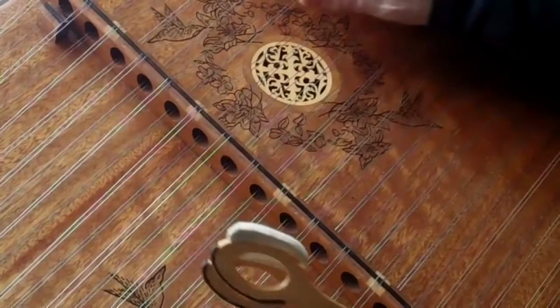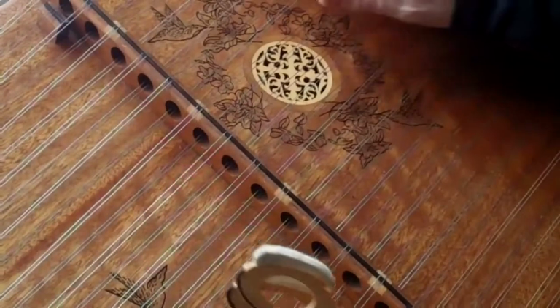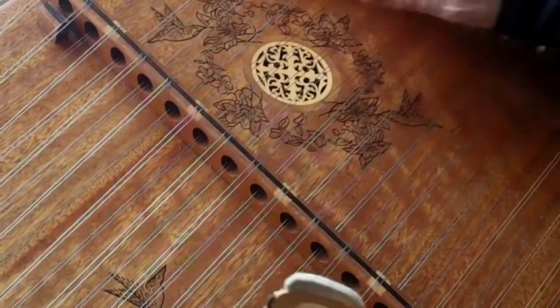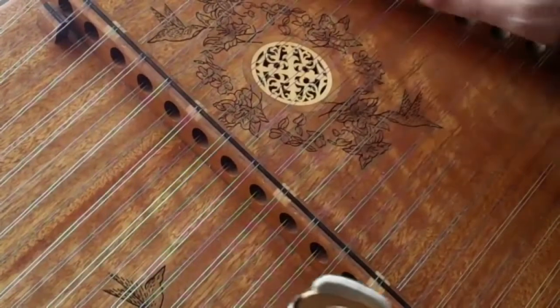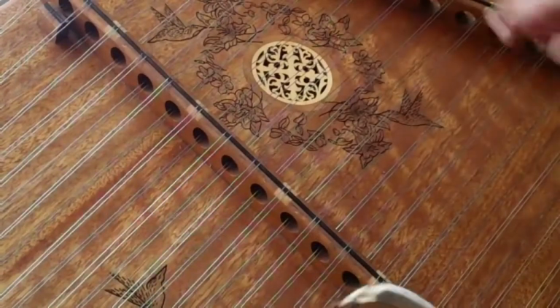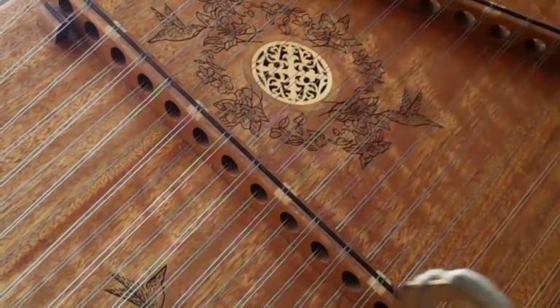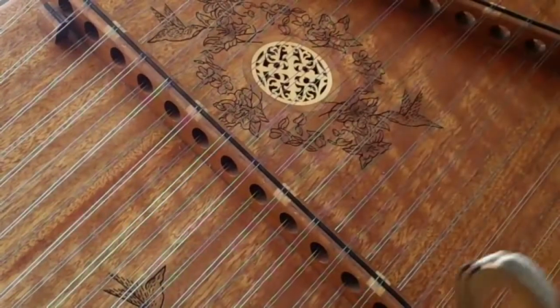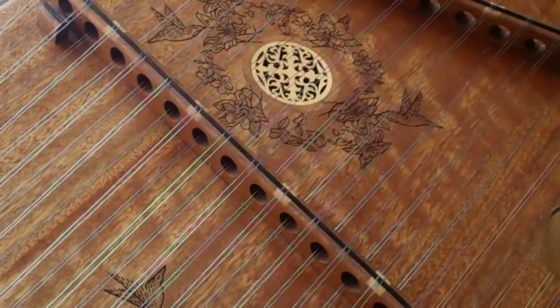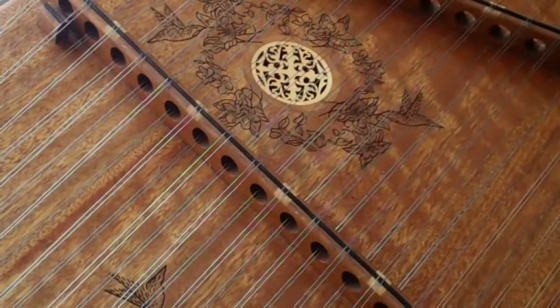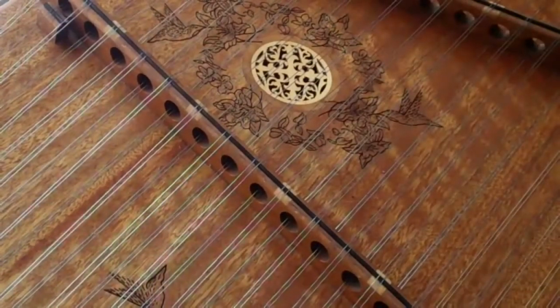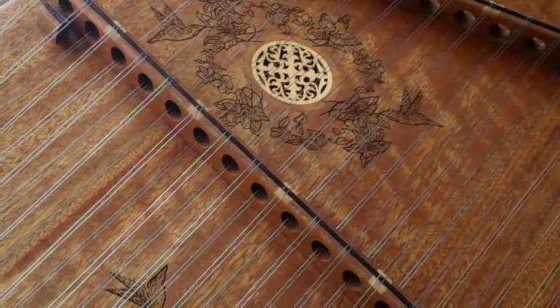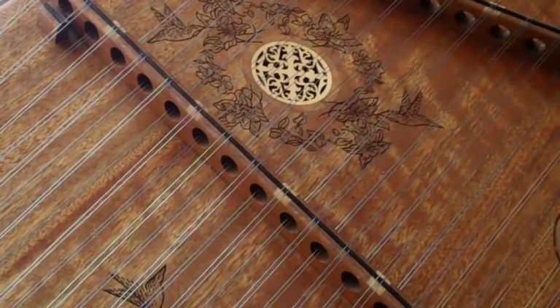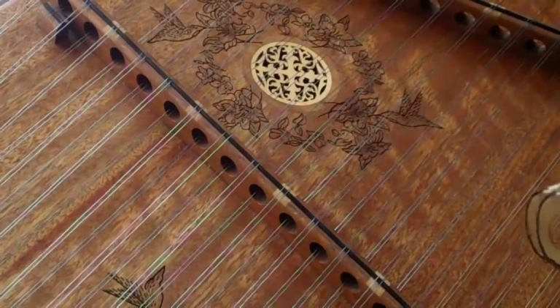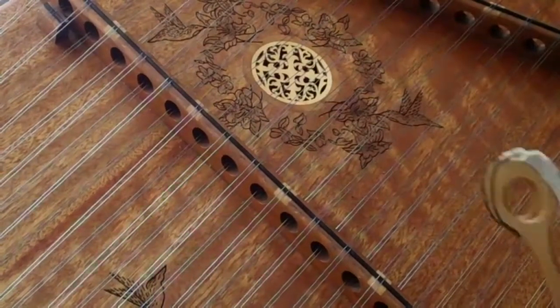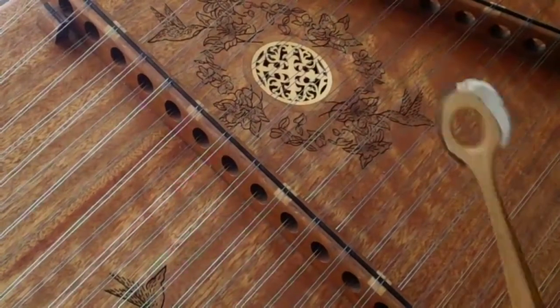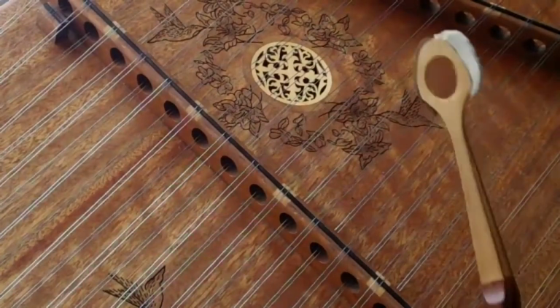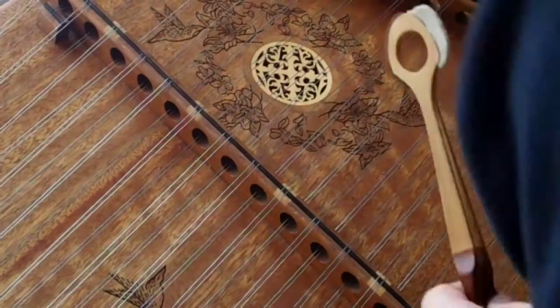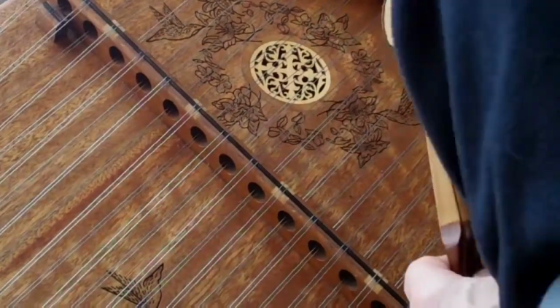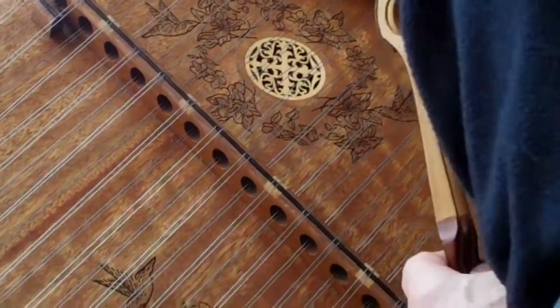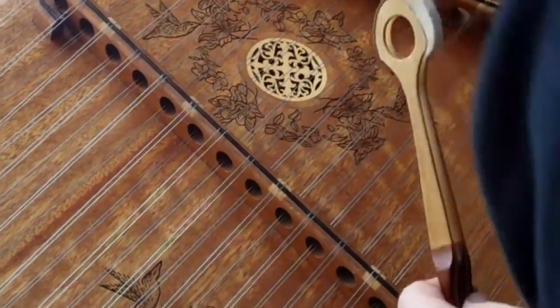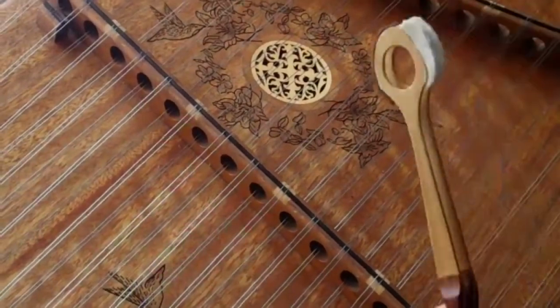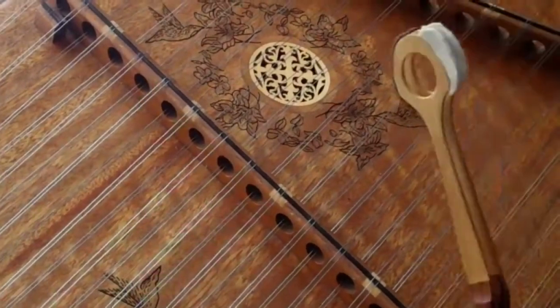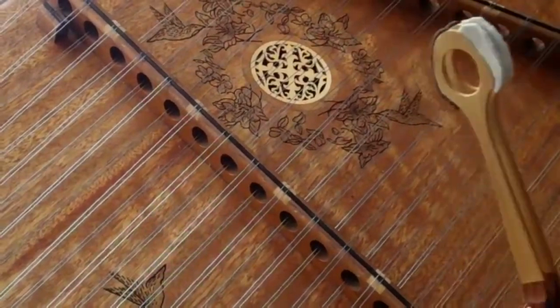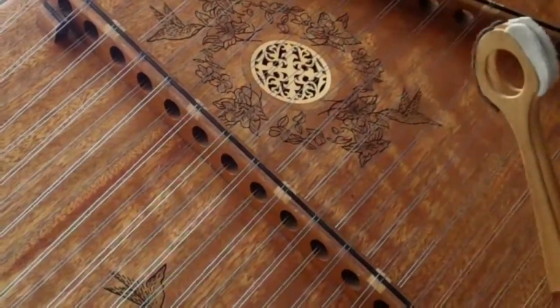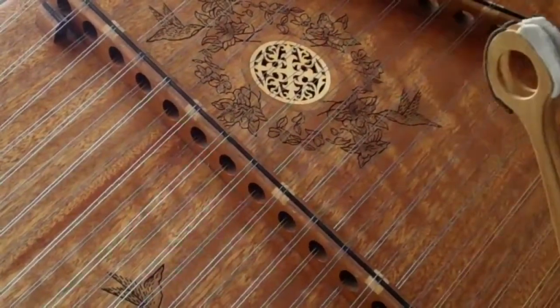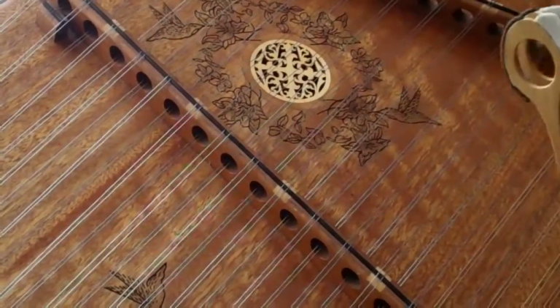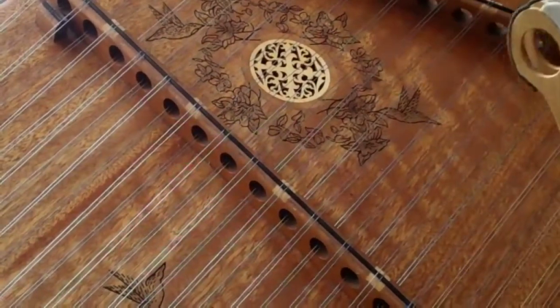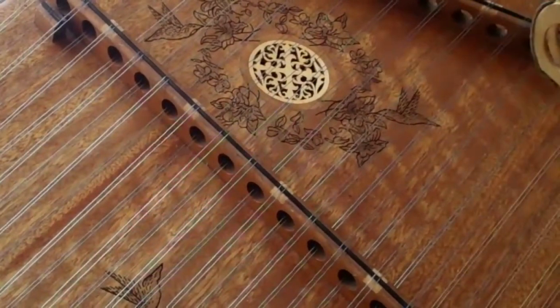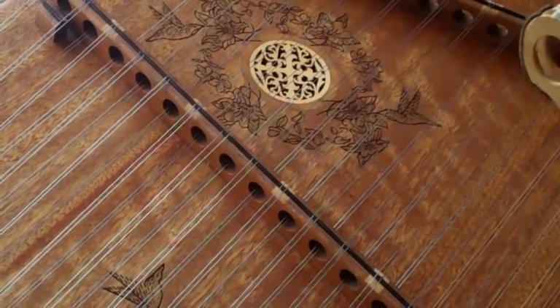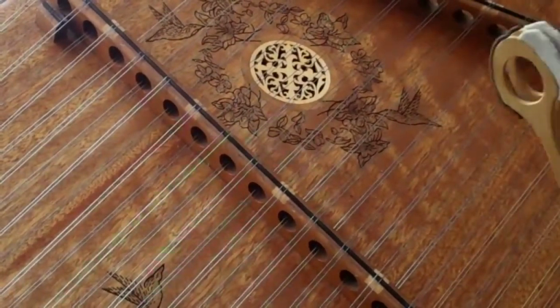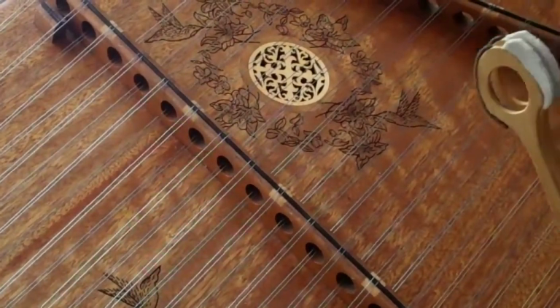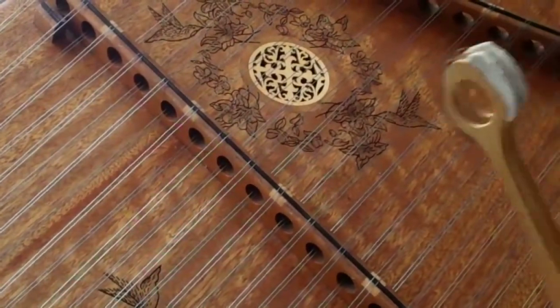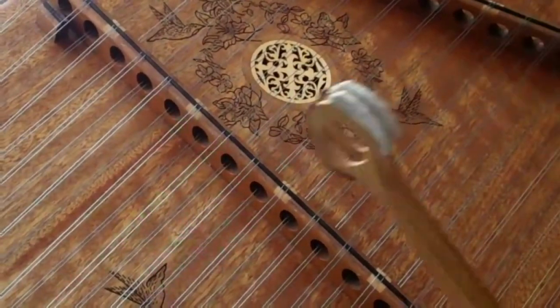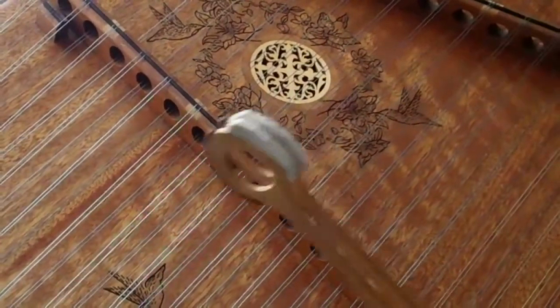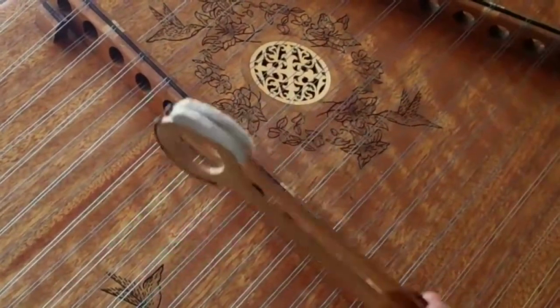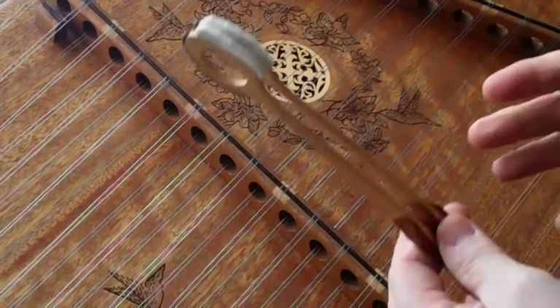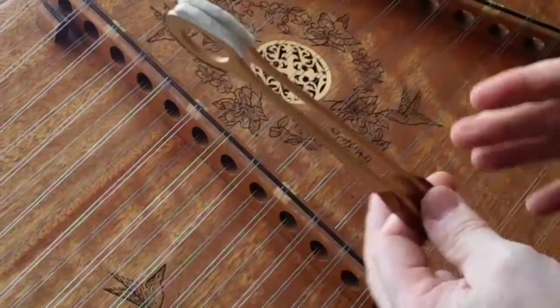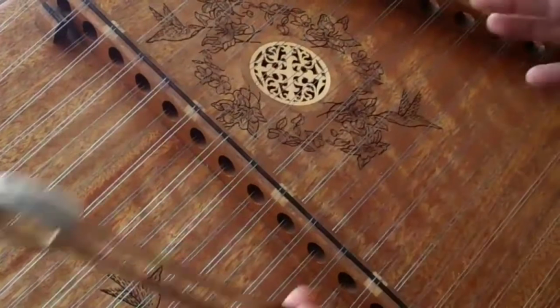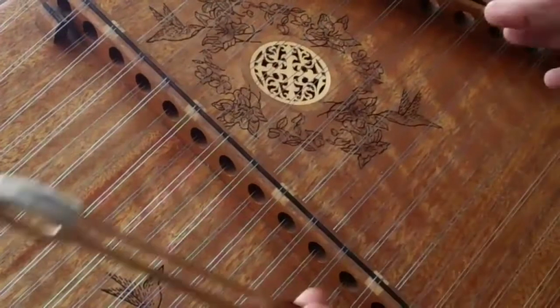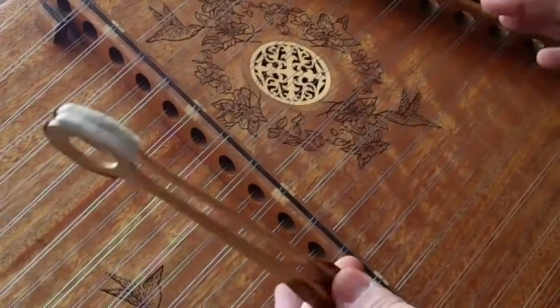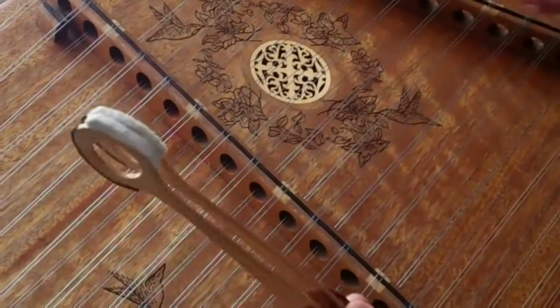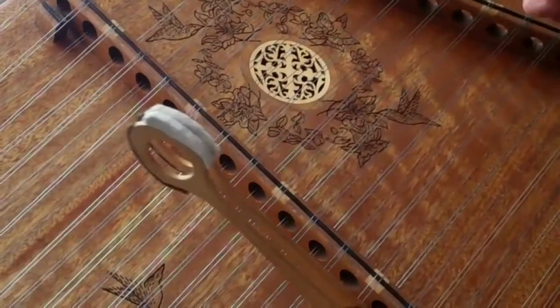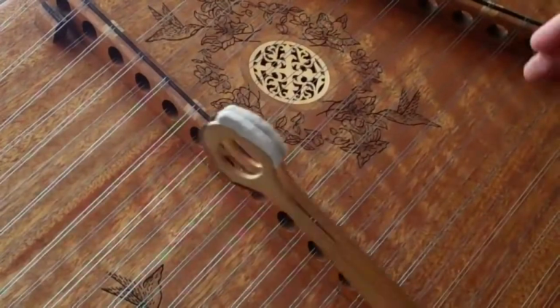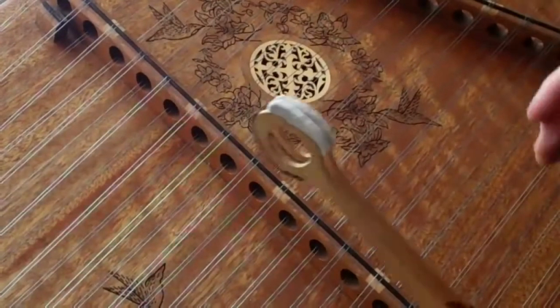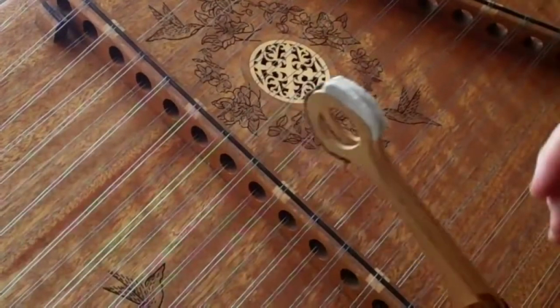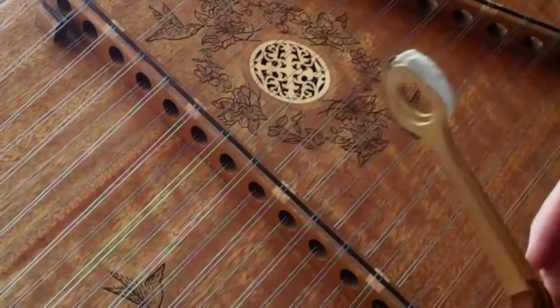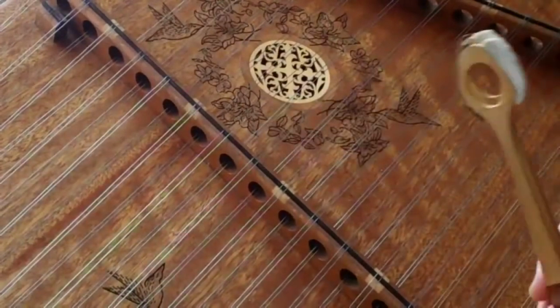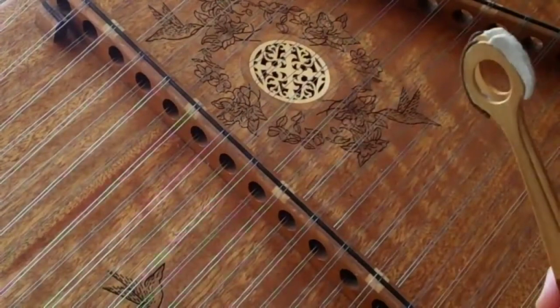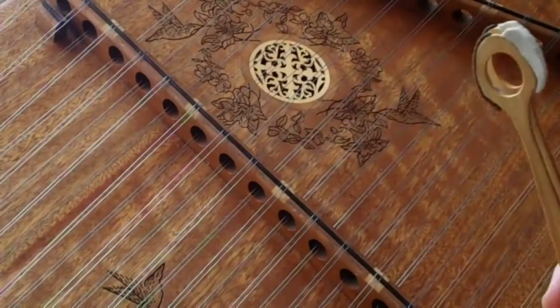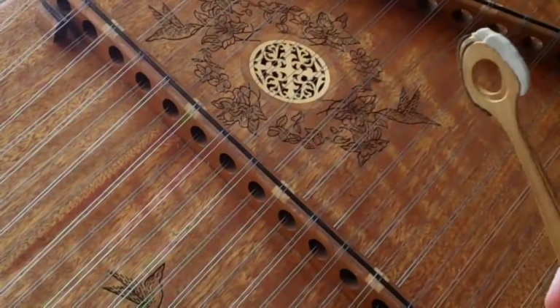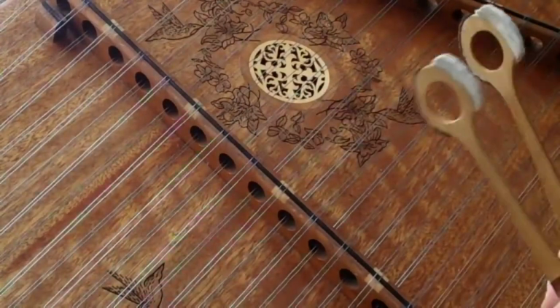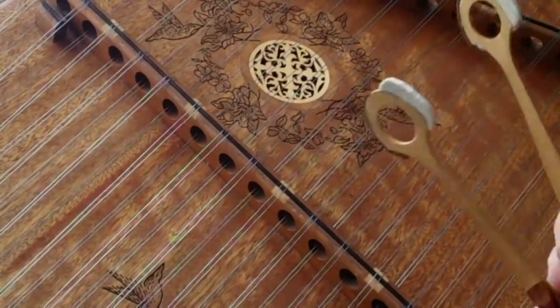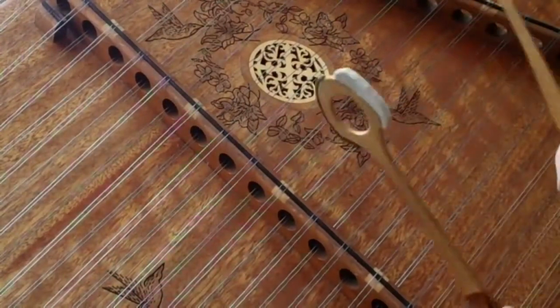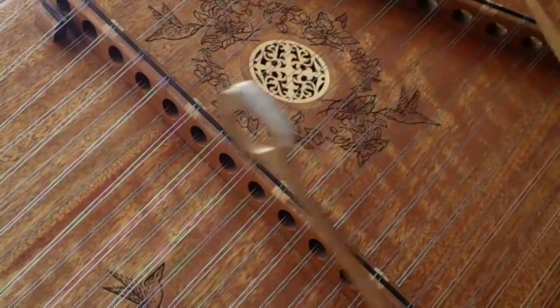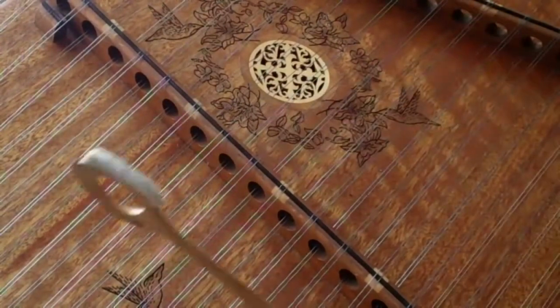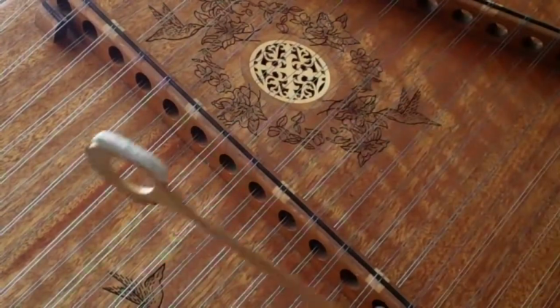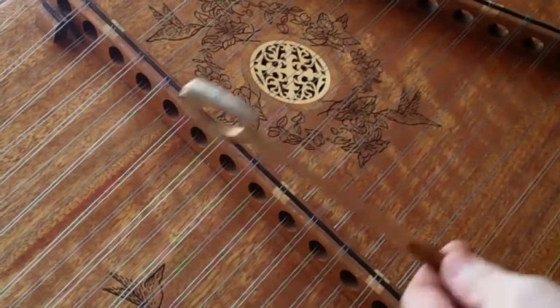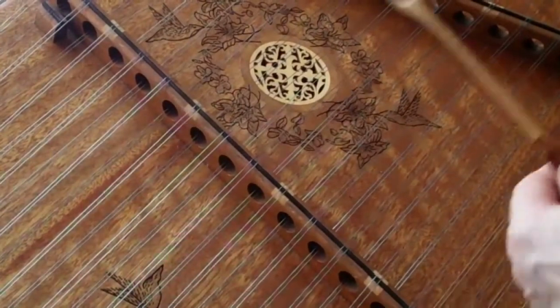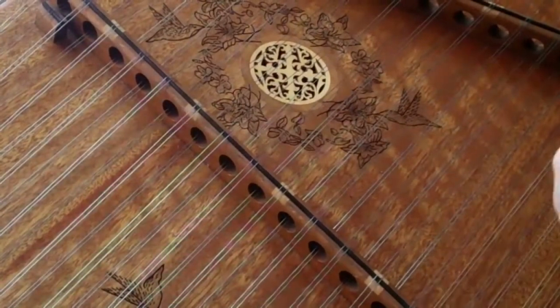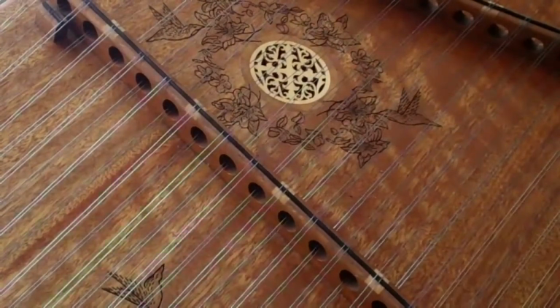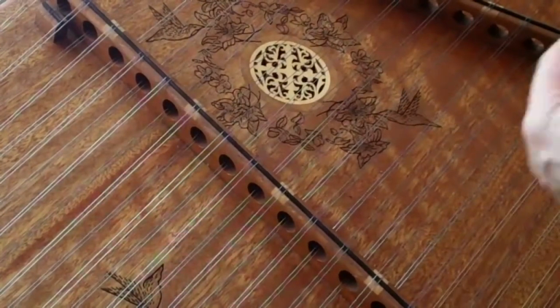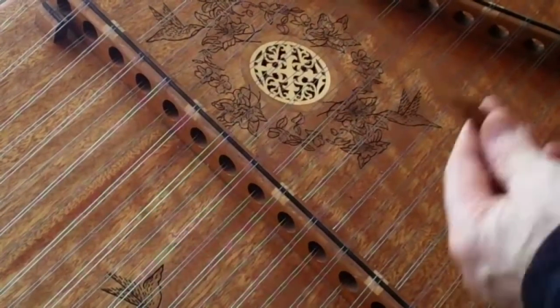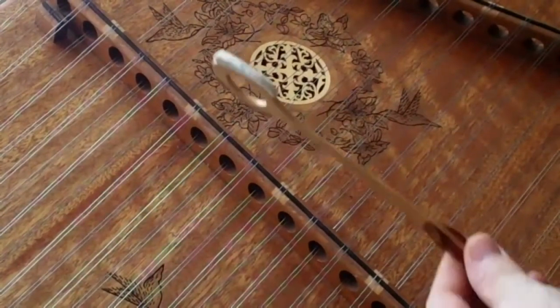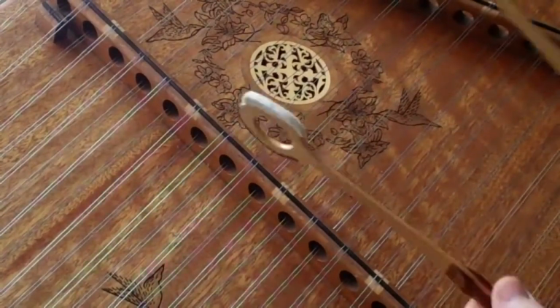Angeline the Baker basically comes out of one main hammer chord pattern.